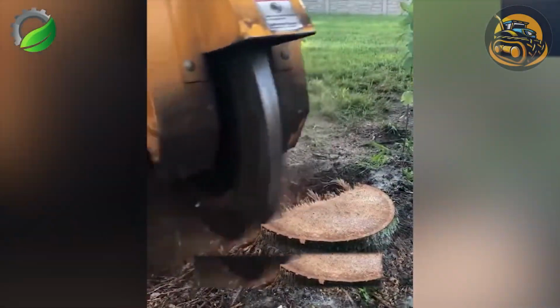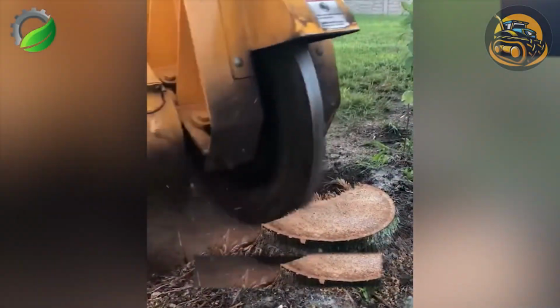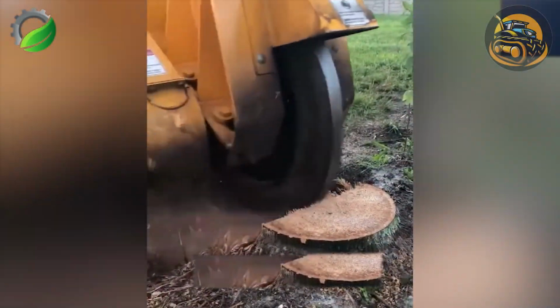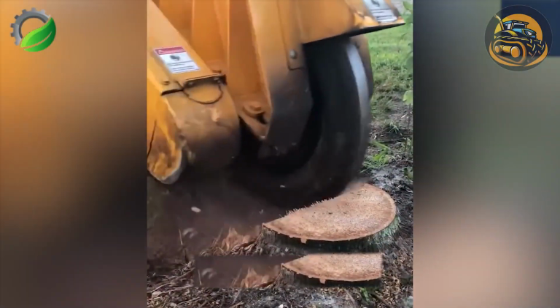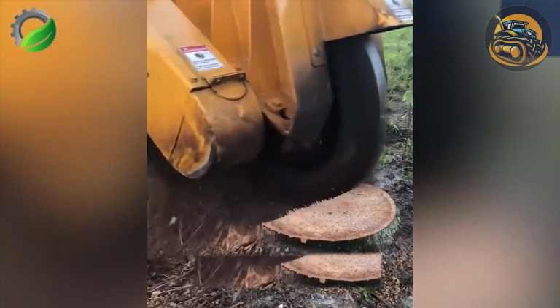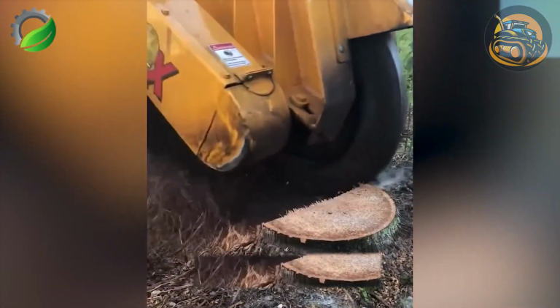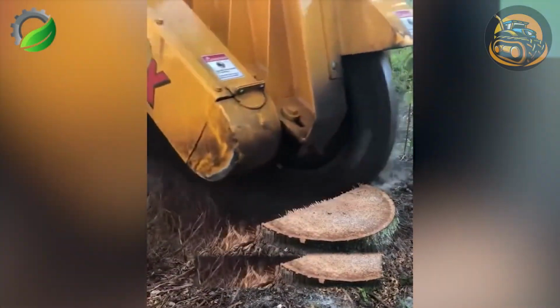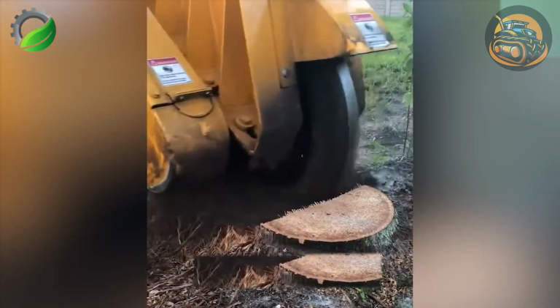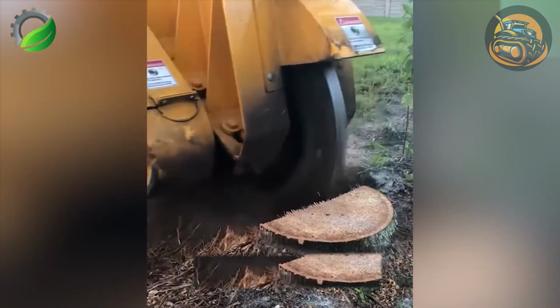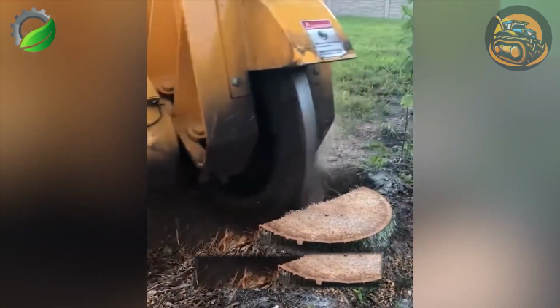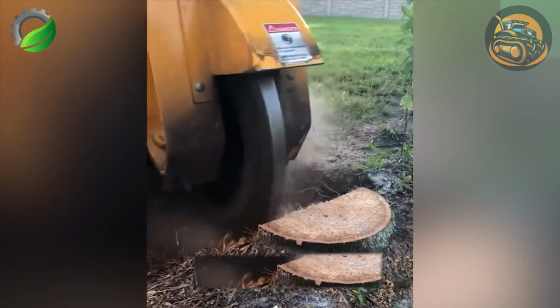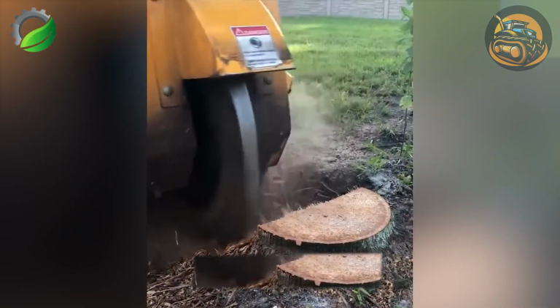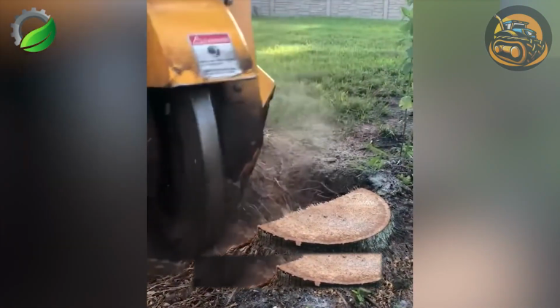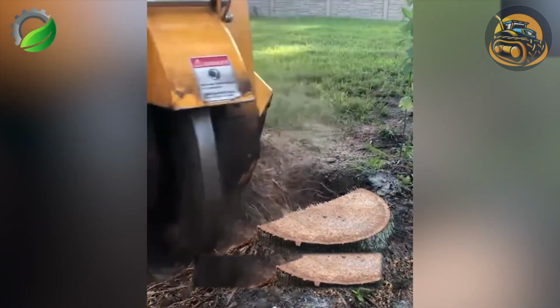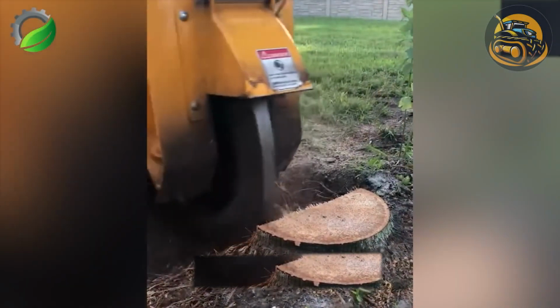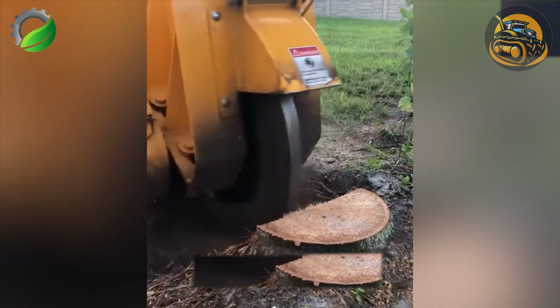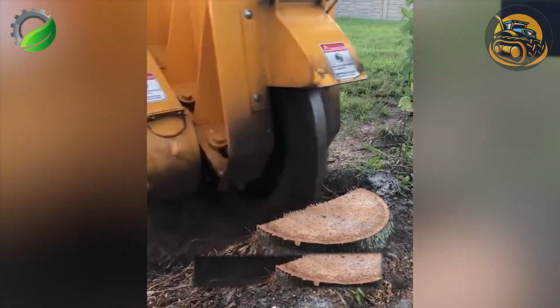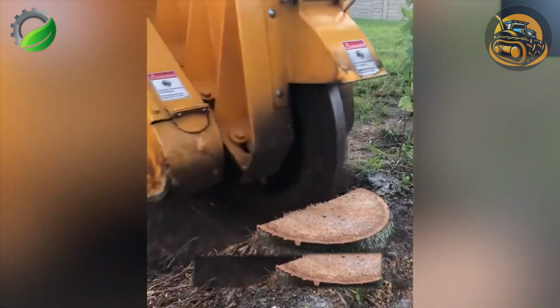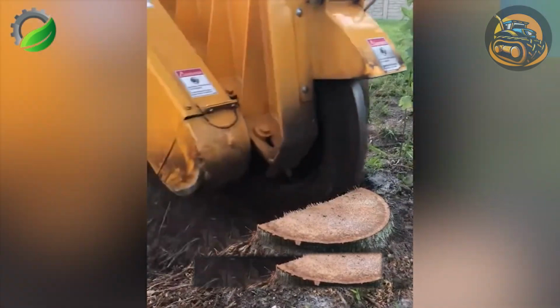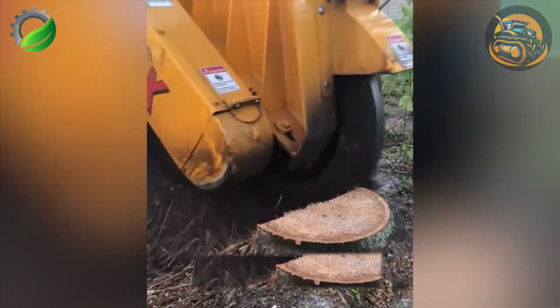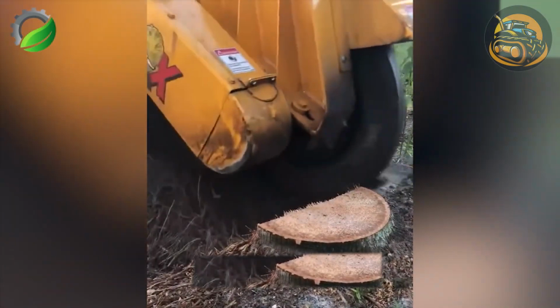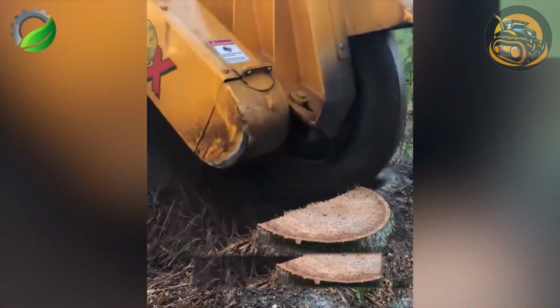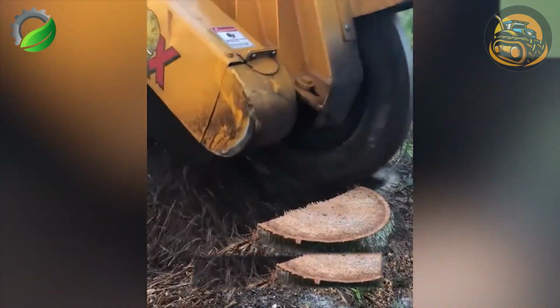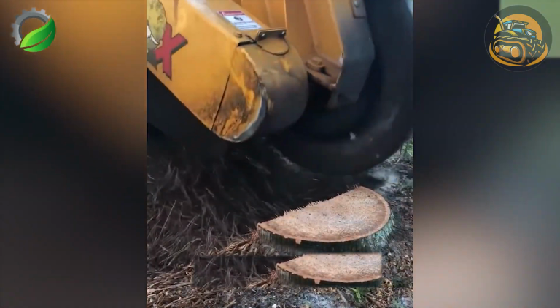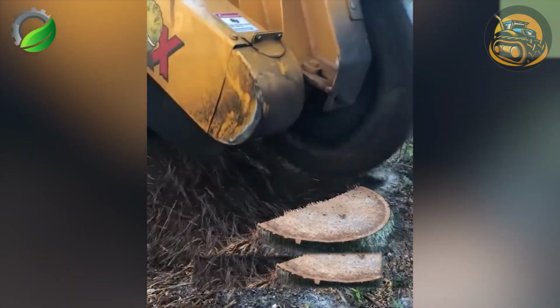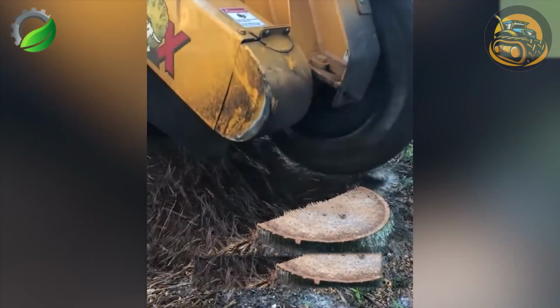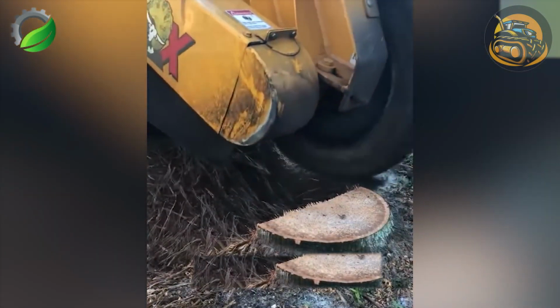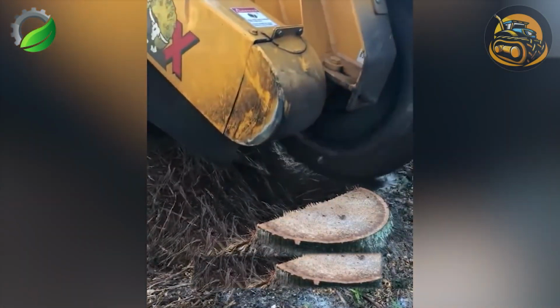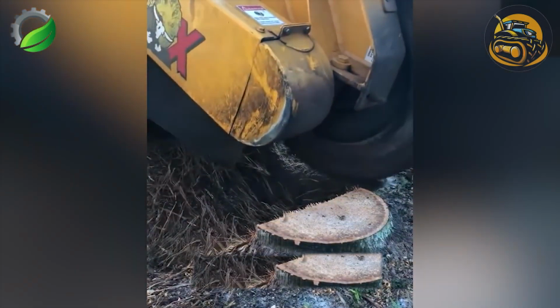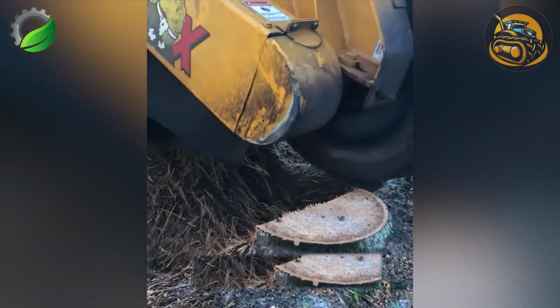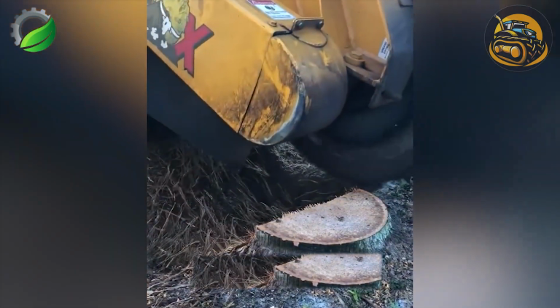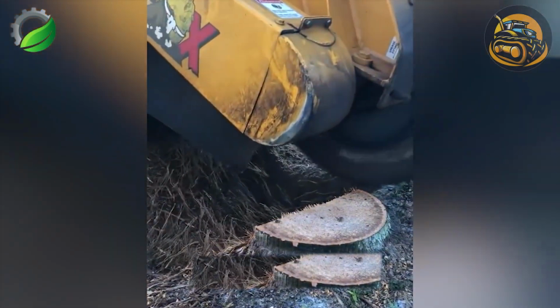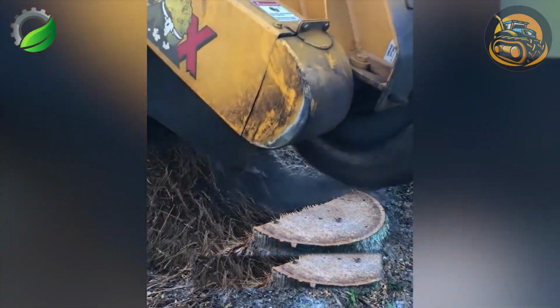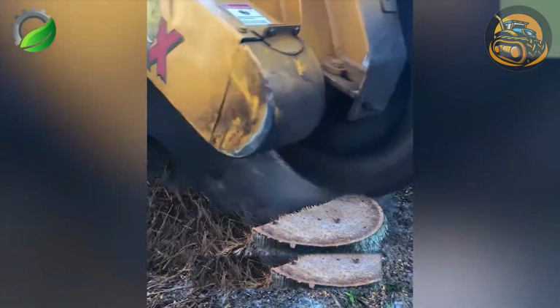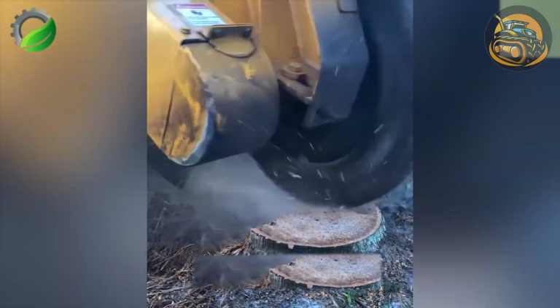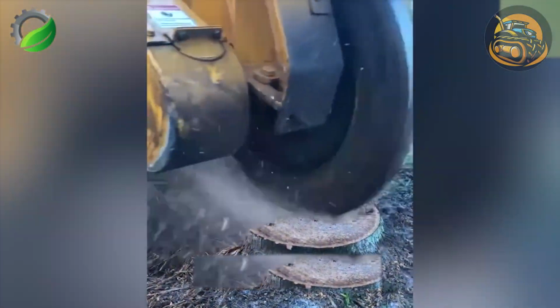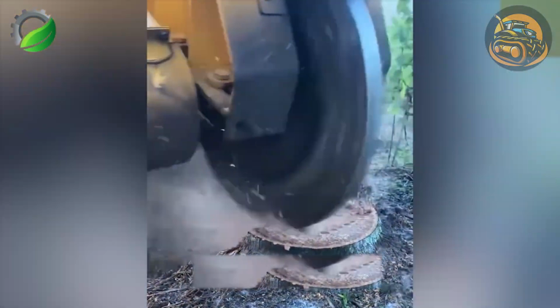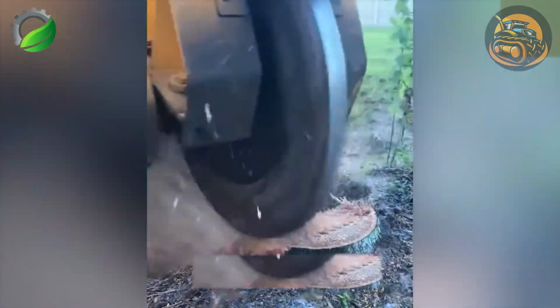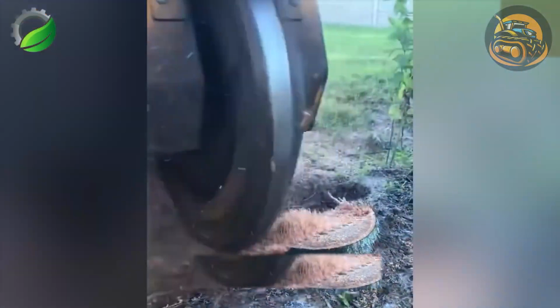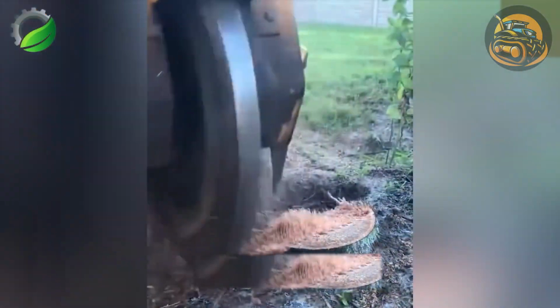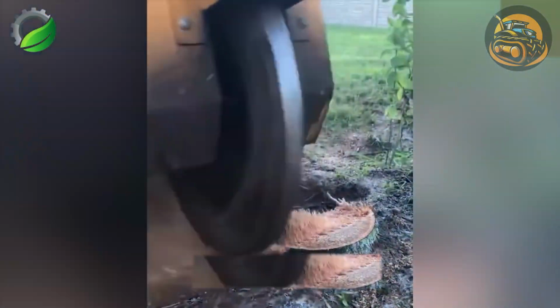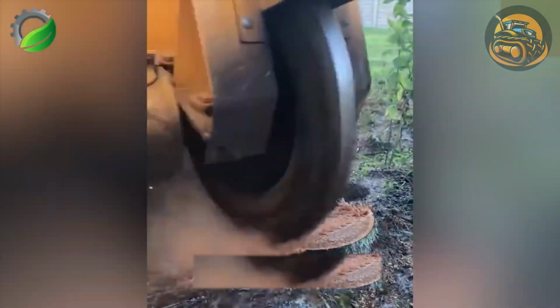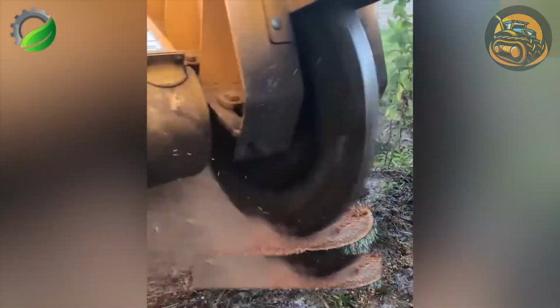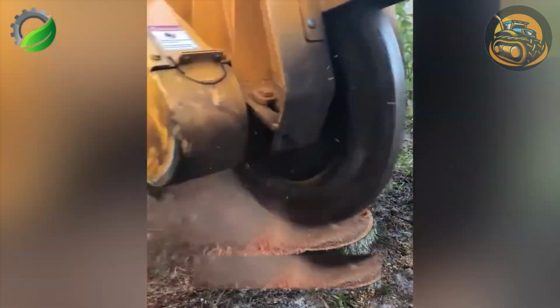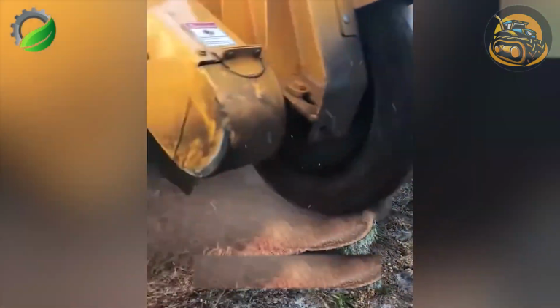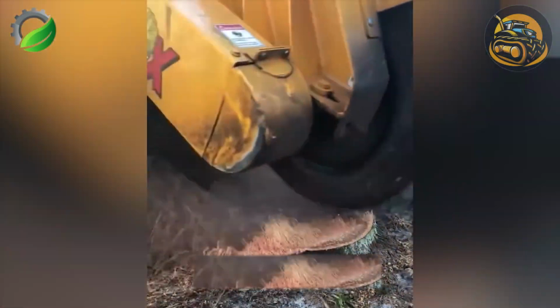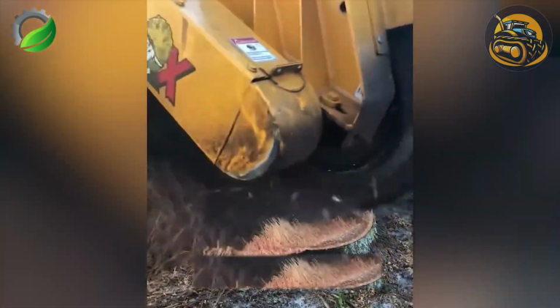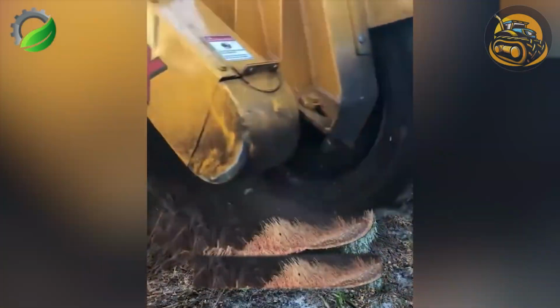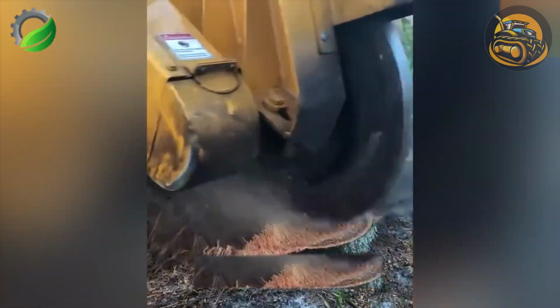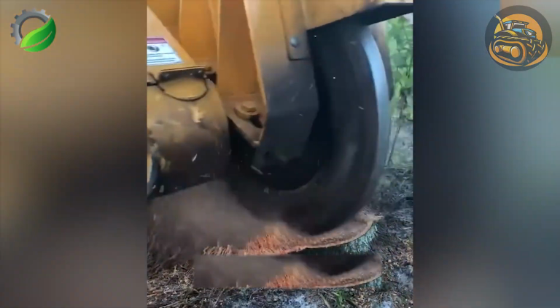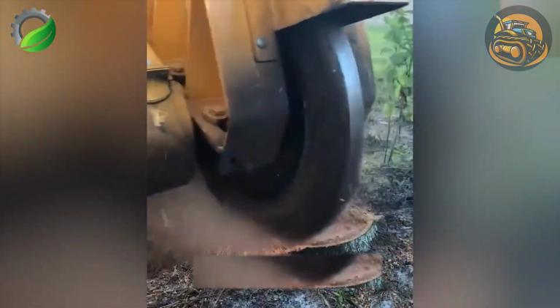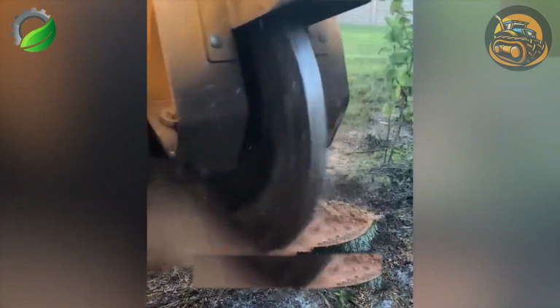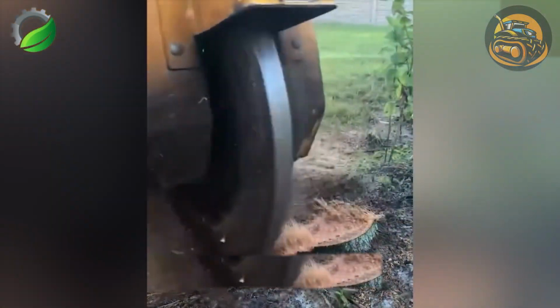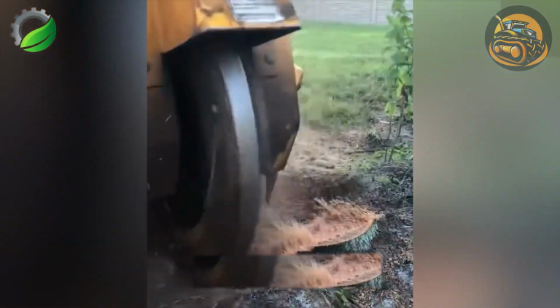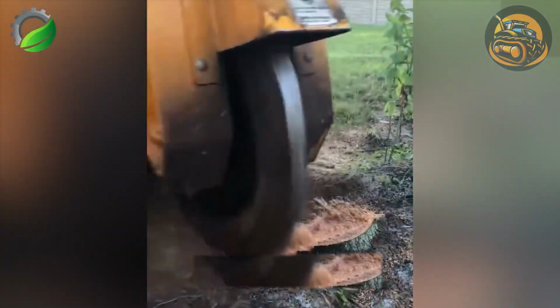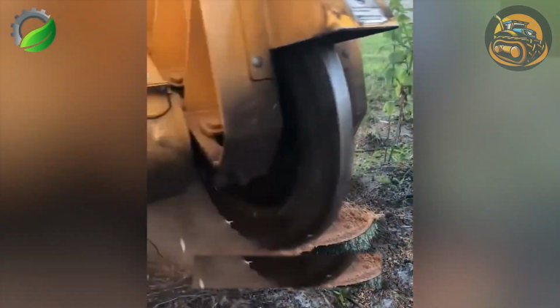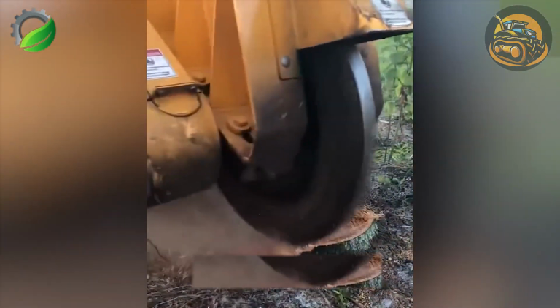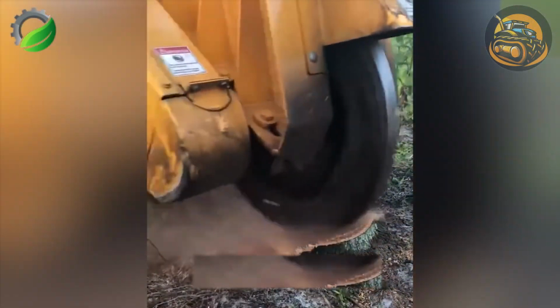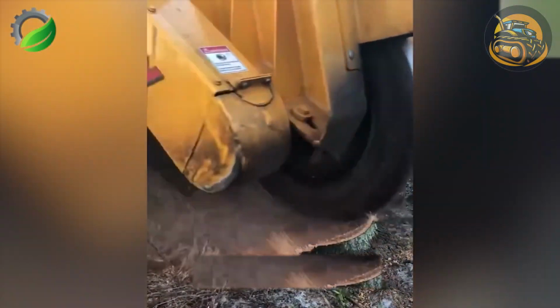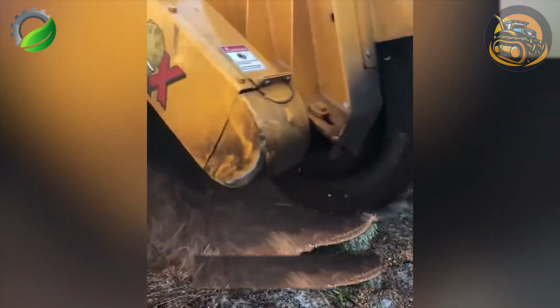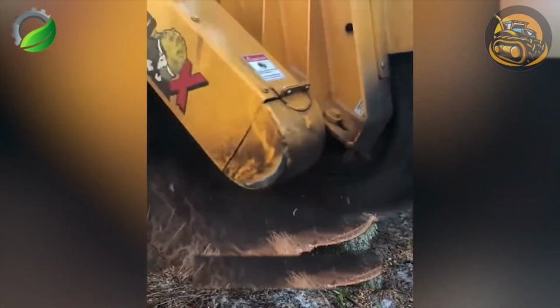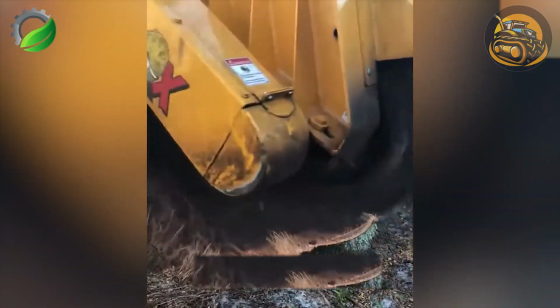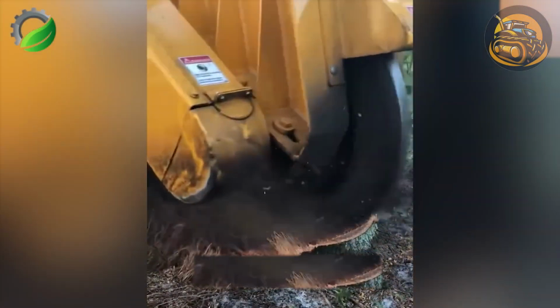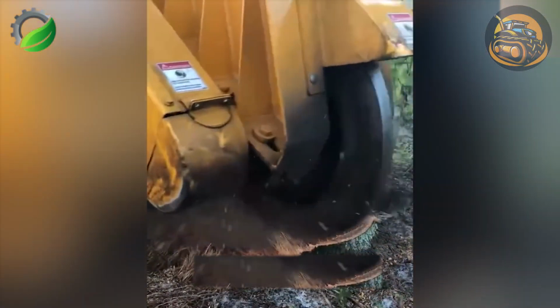Today, clearing large stumps is no longer a difficult problem, thanks to machines specially designed to handle them.